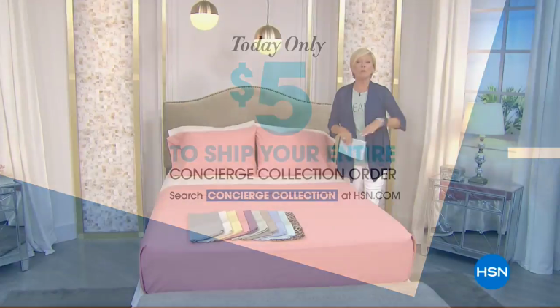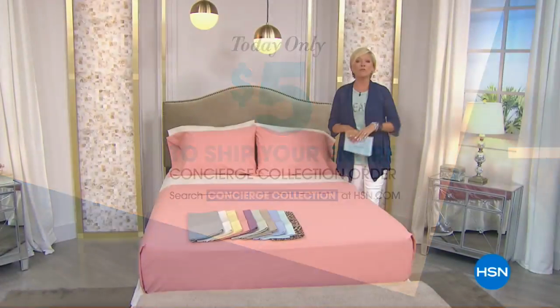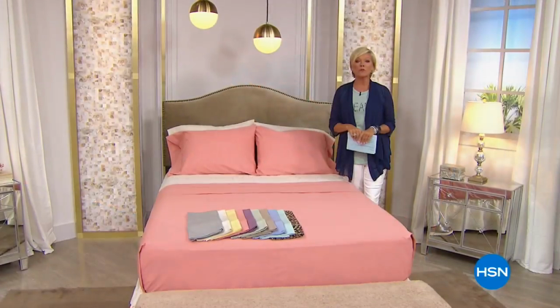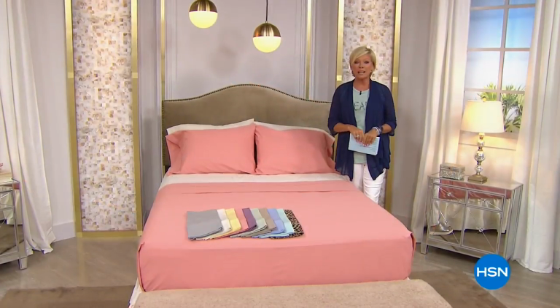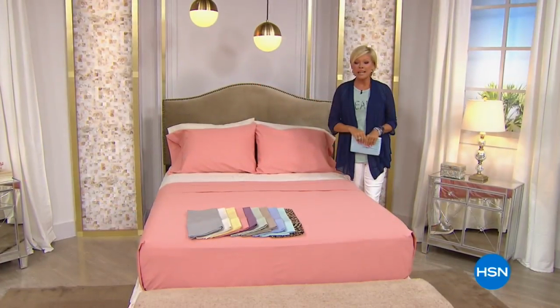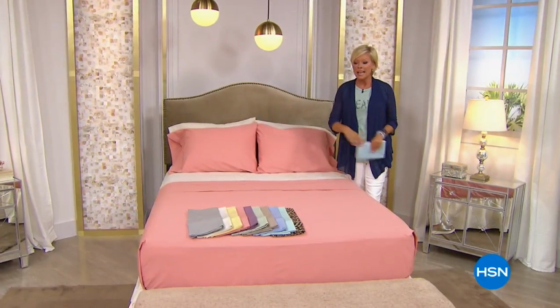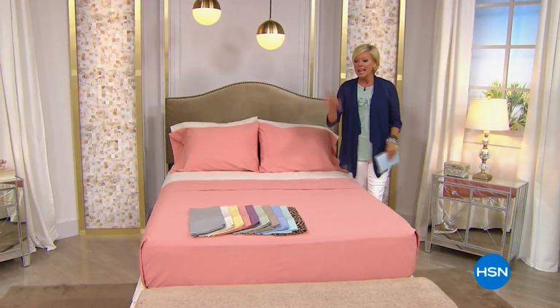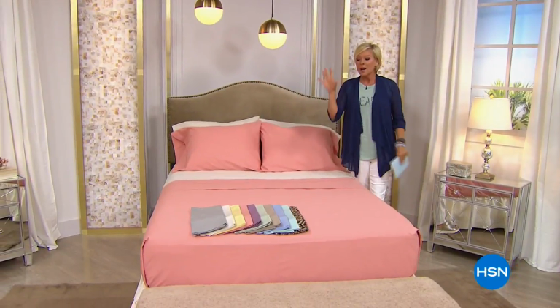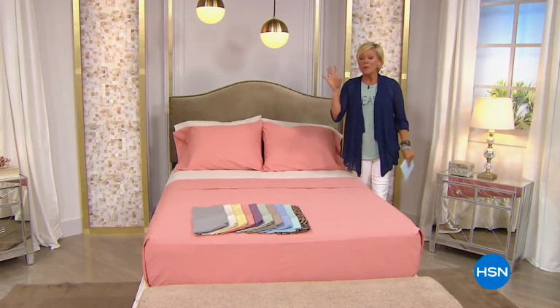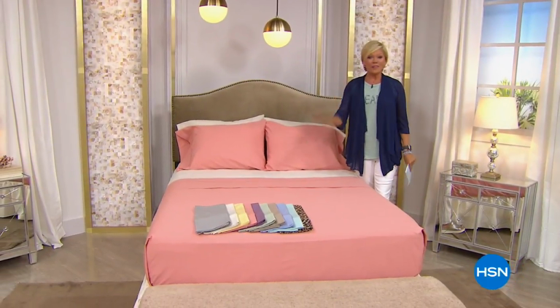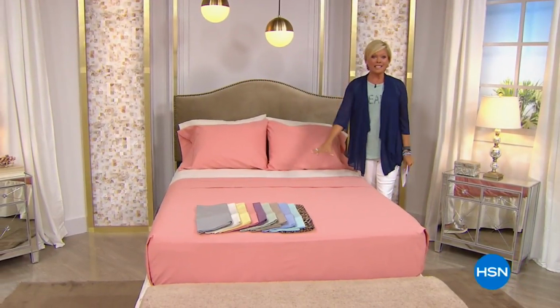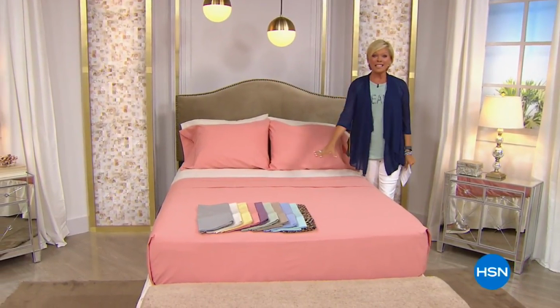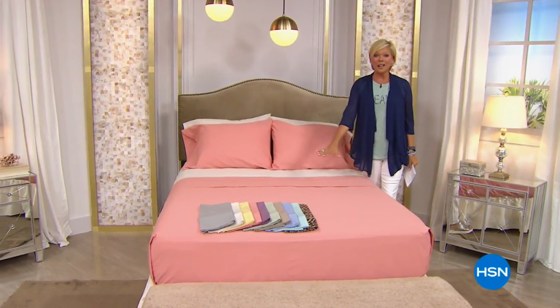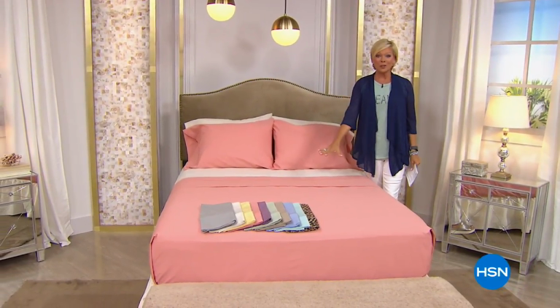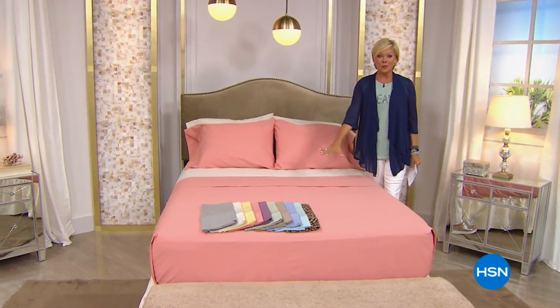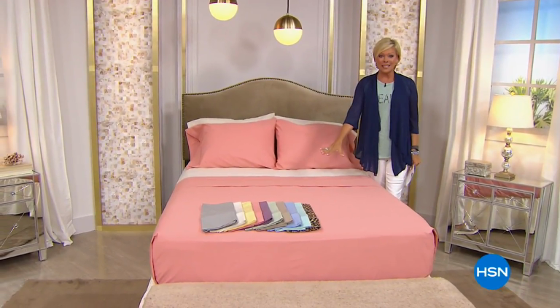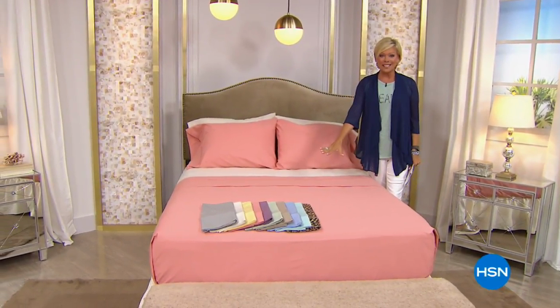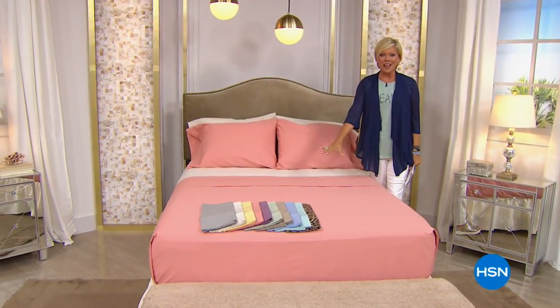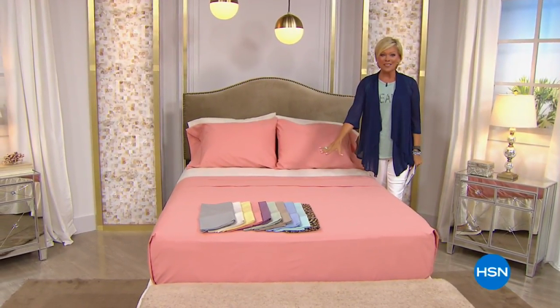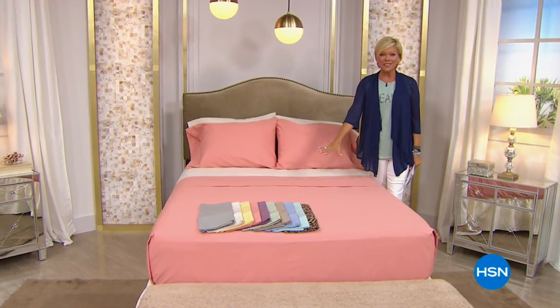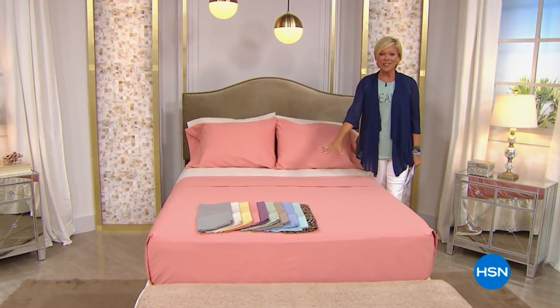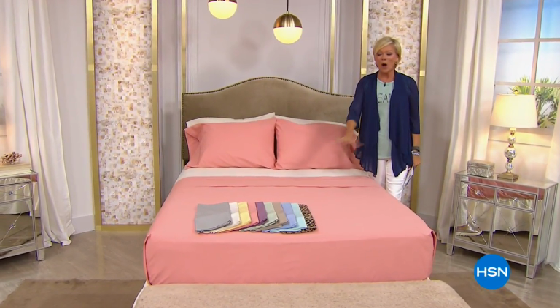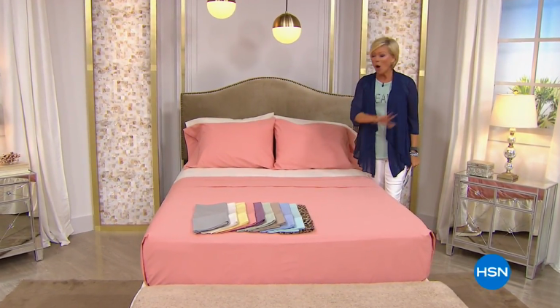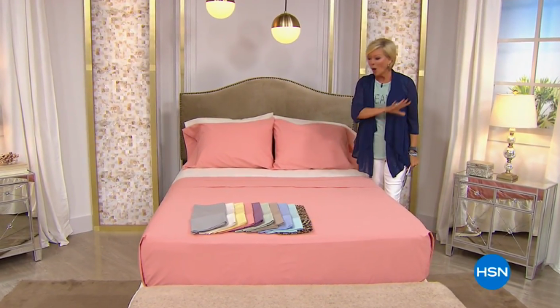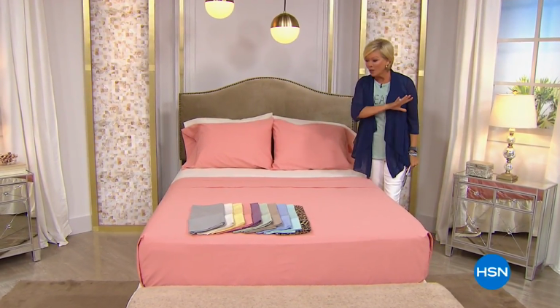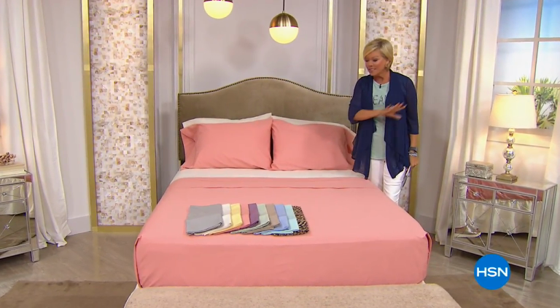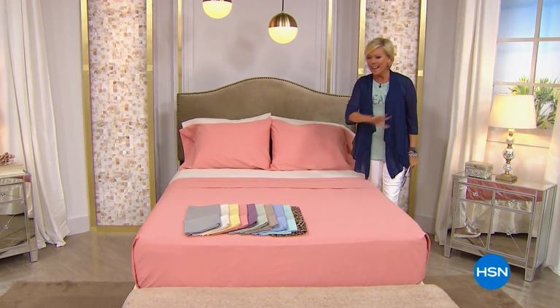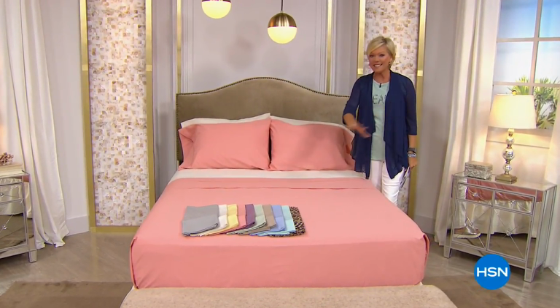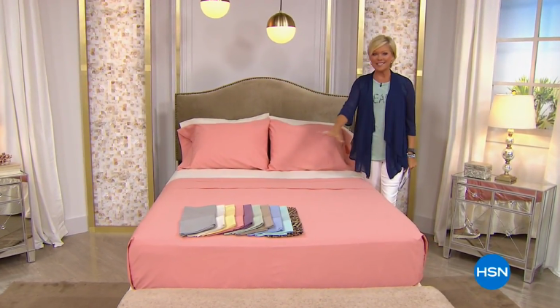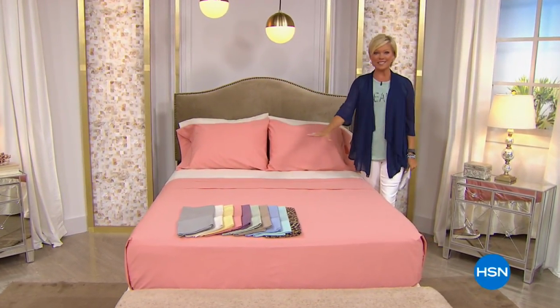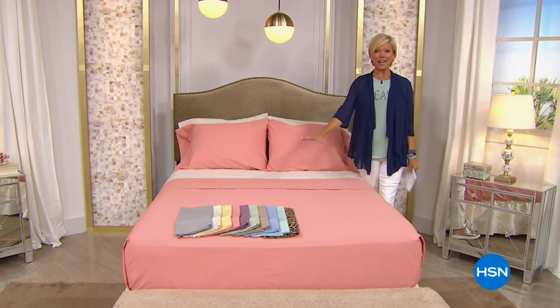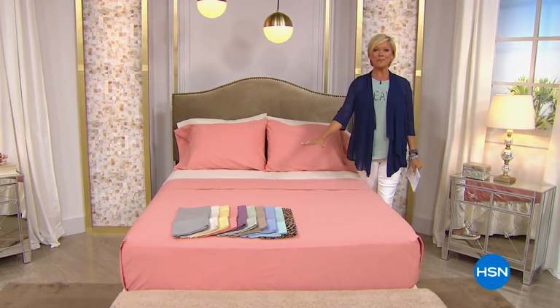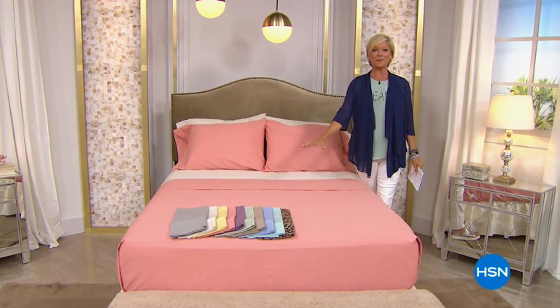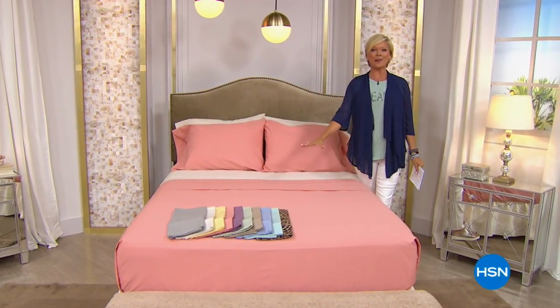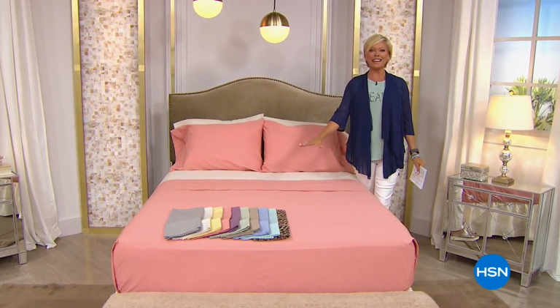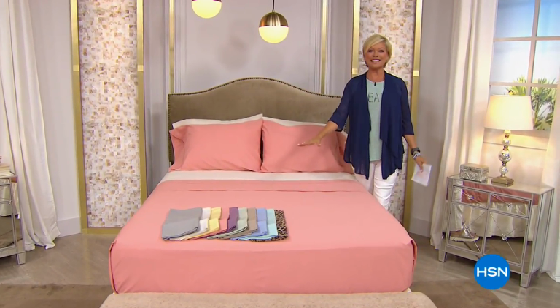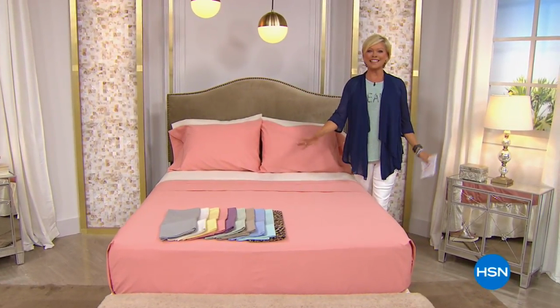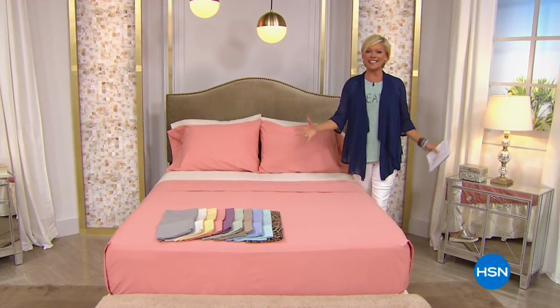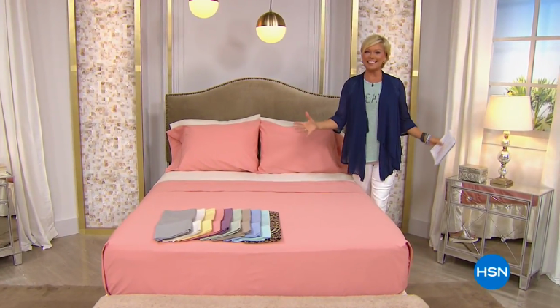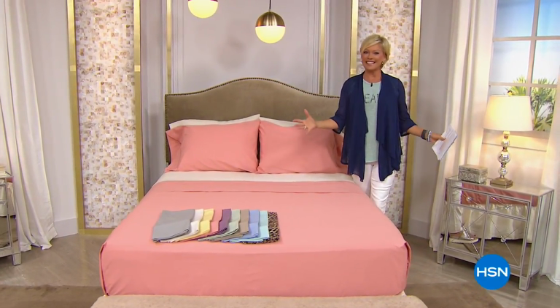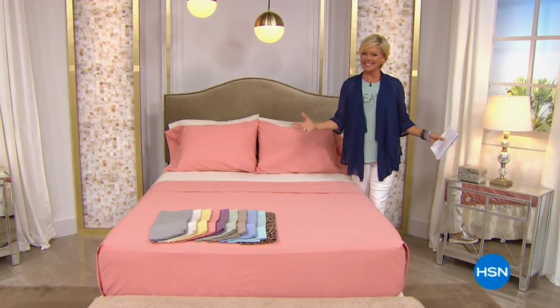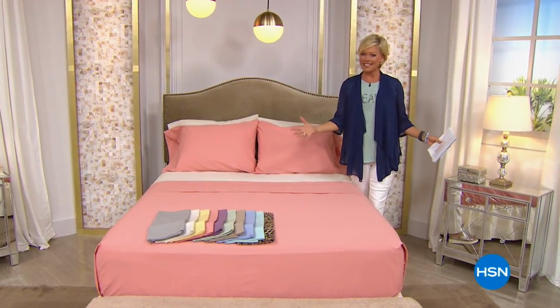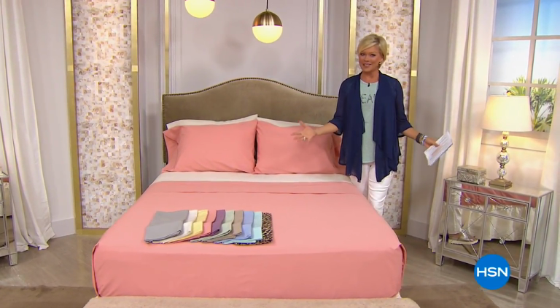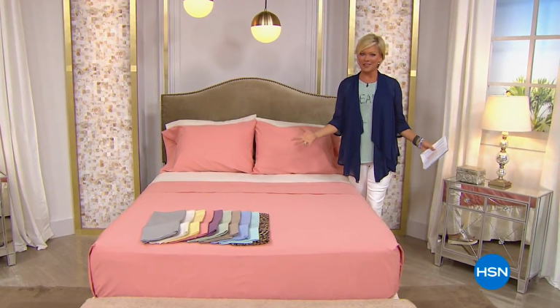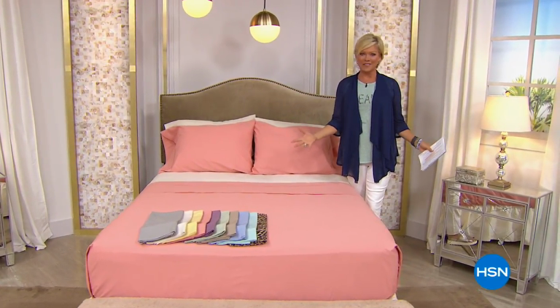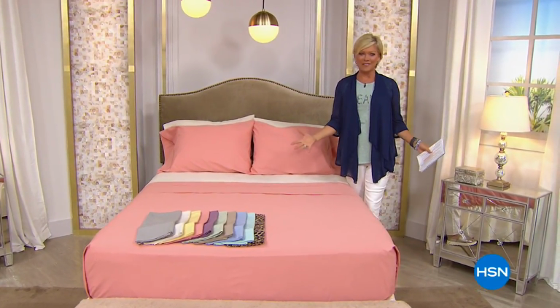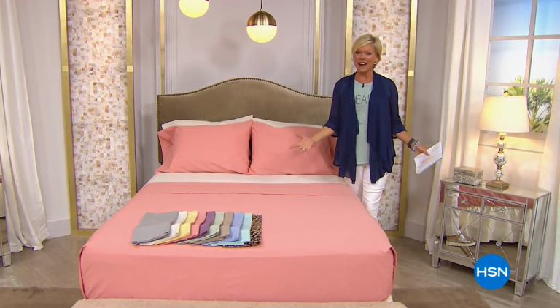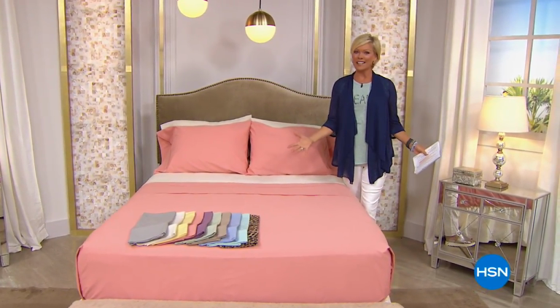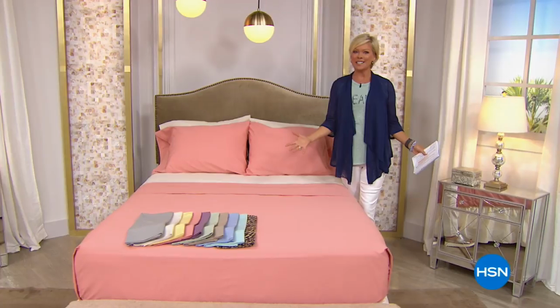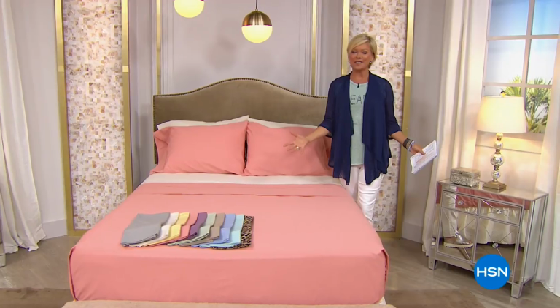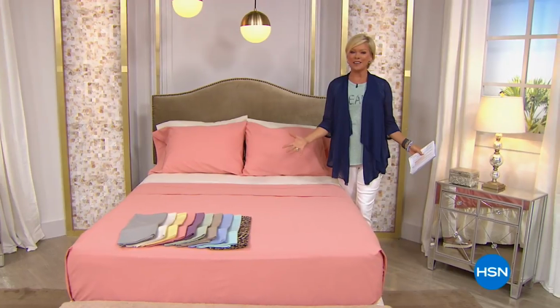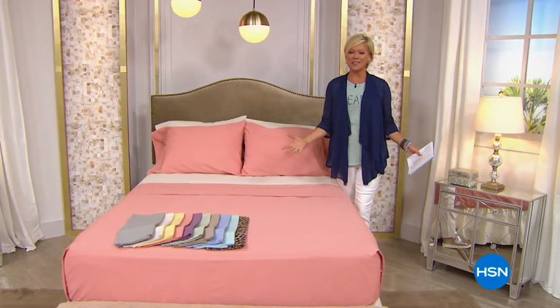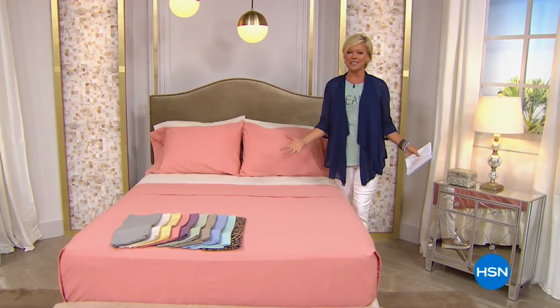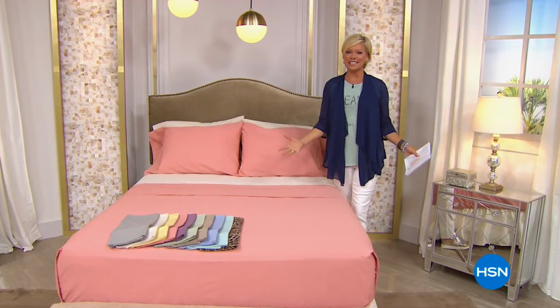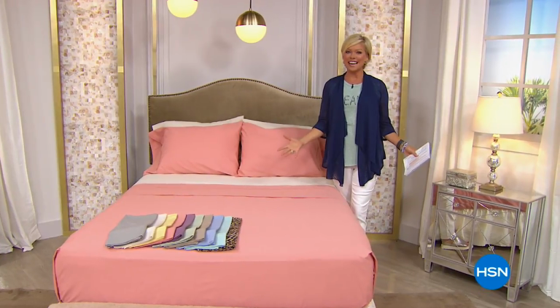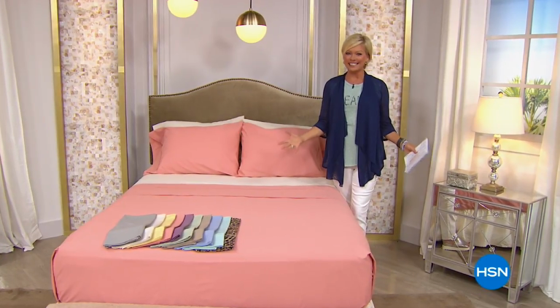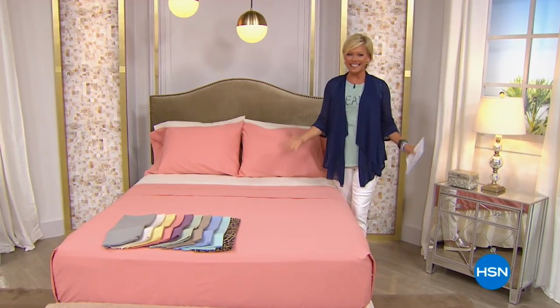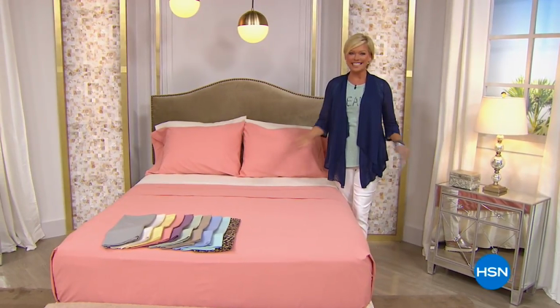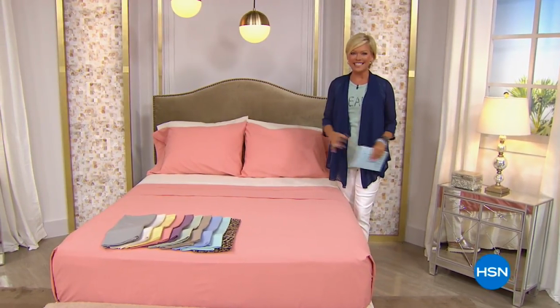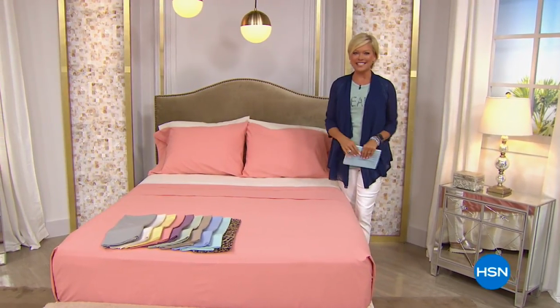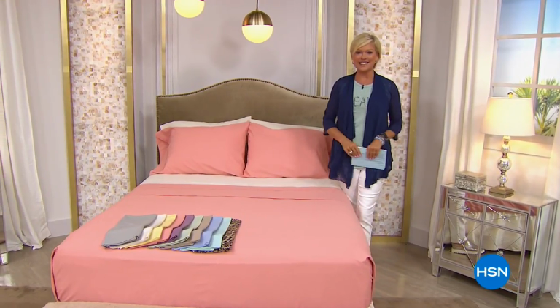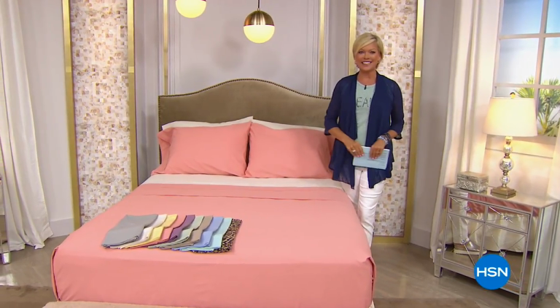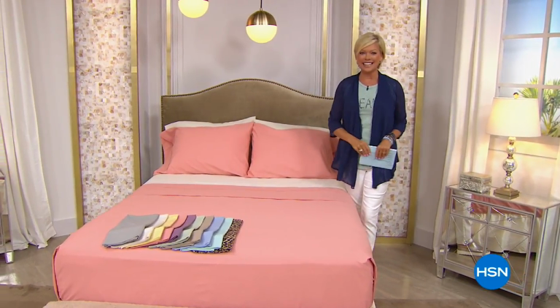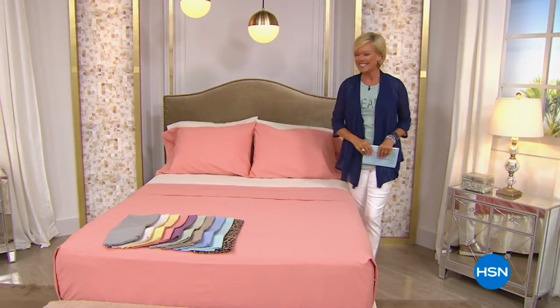For free. We've got 10 glorious colors, all sizes, same price, and this is your finest value of the day. Let's get started.